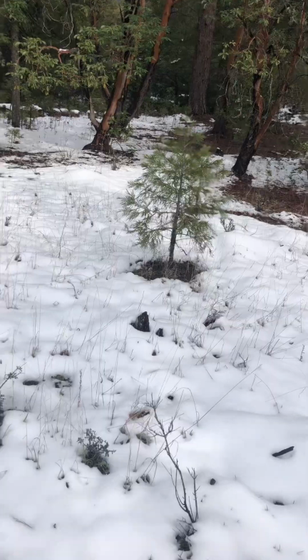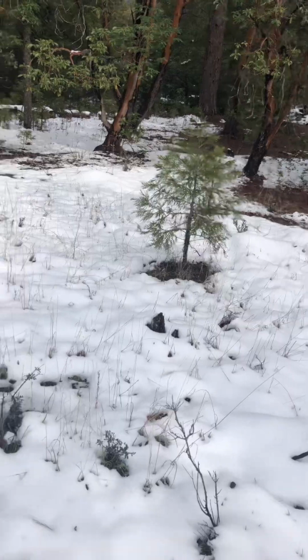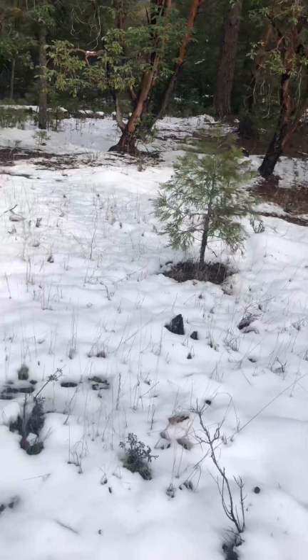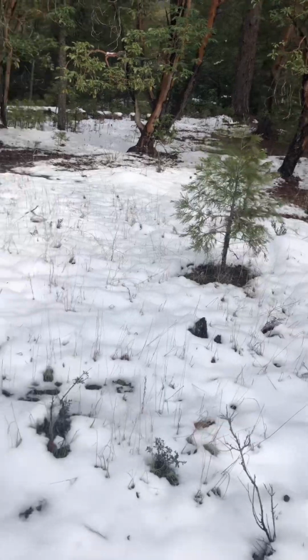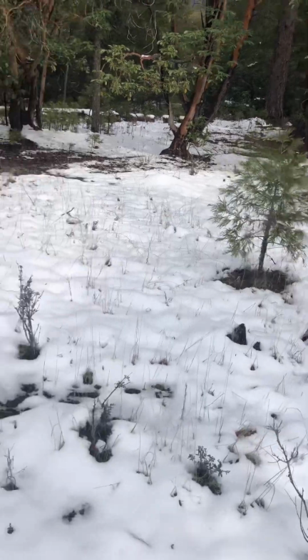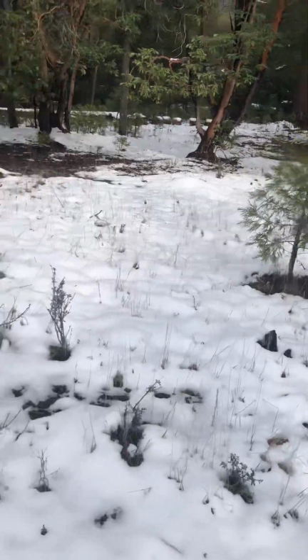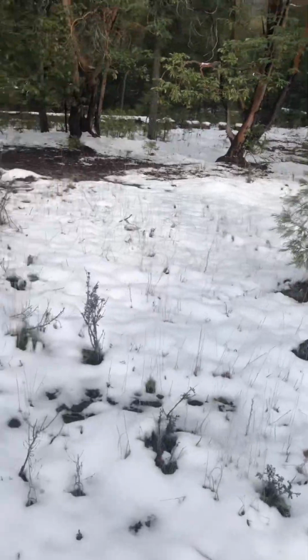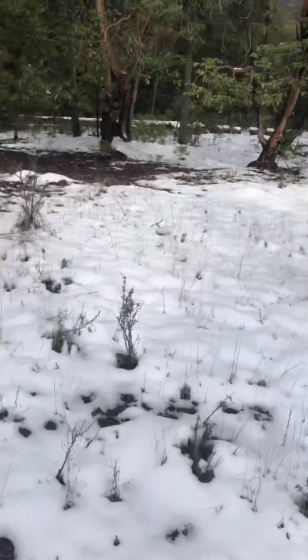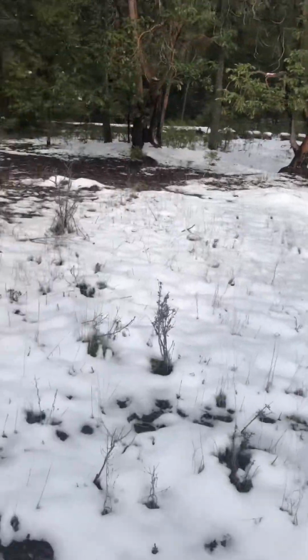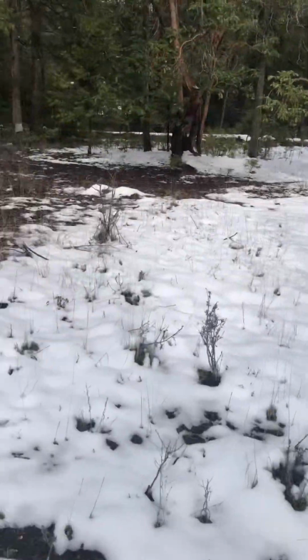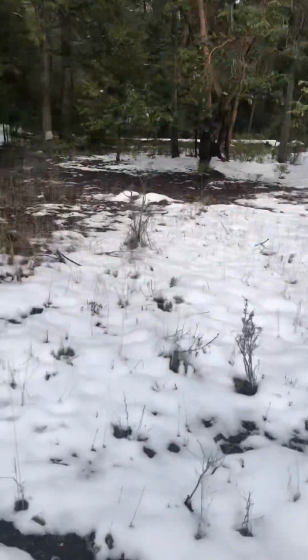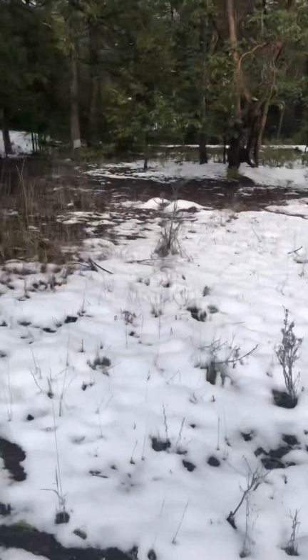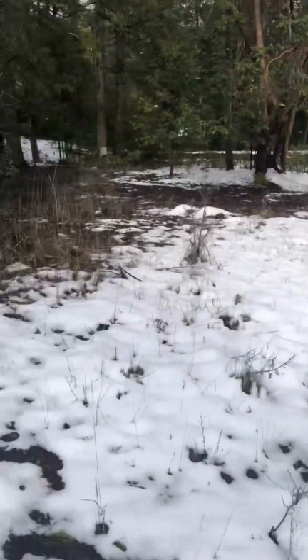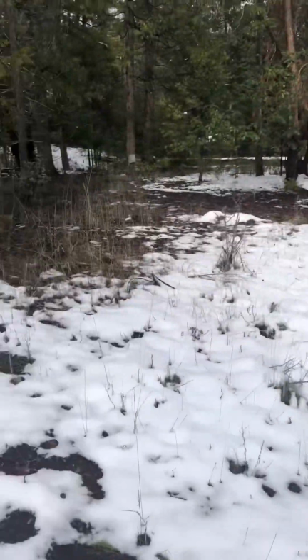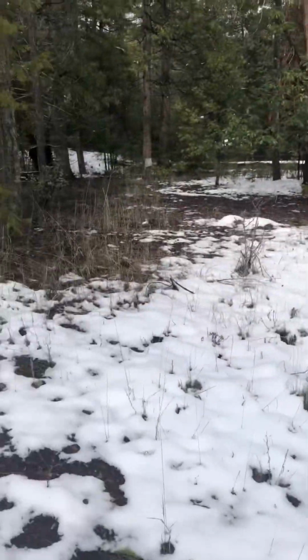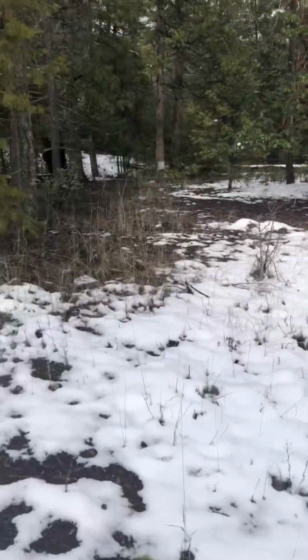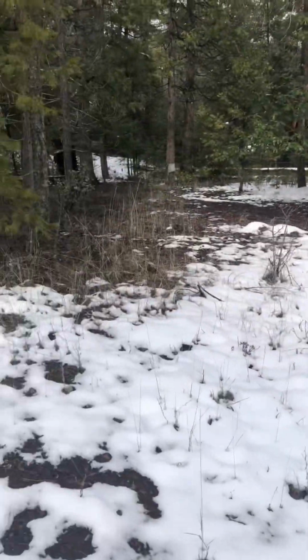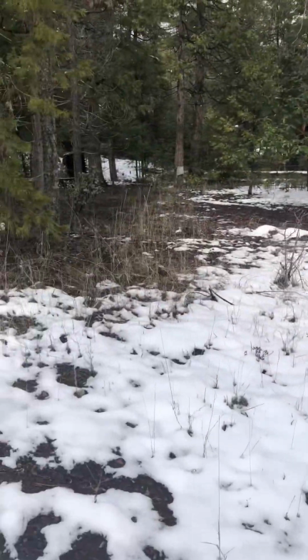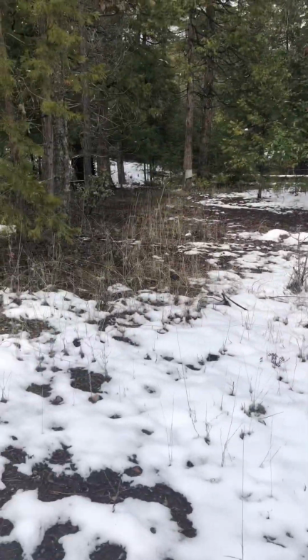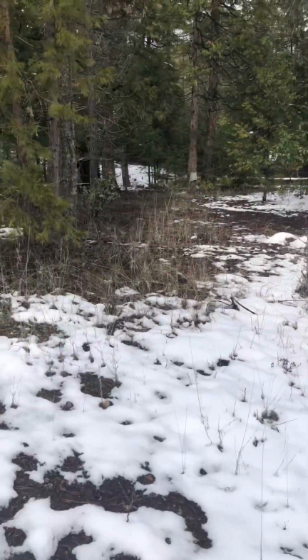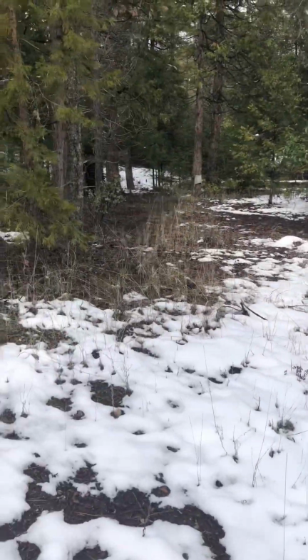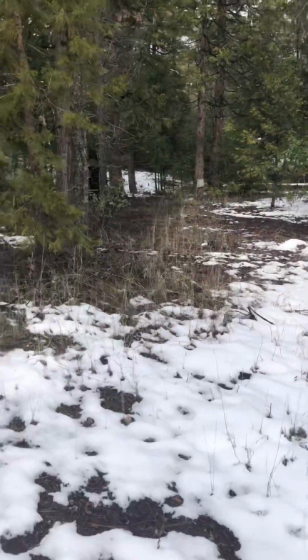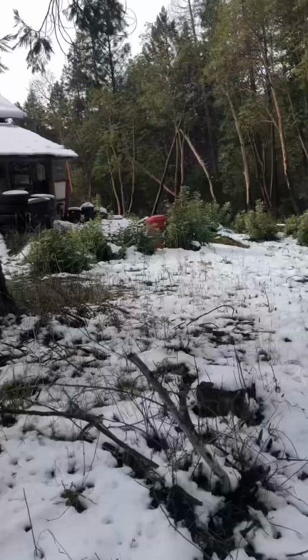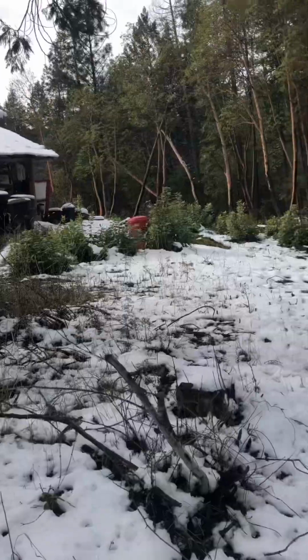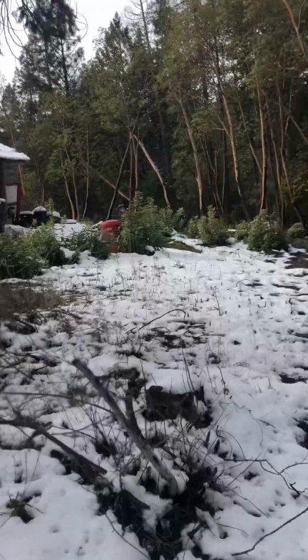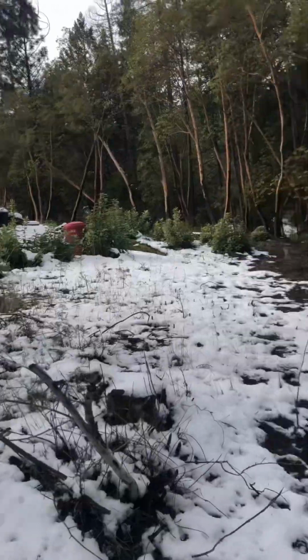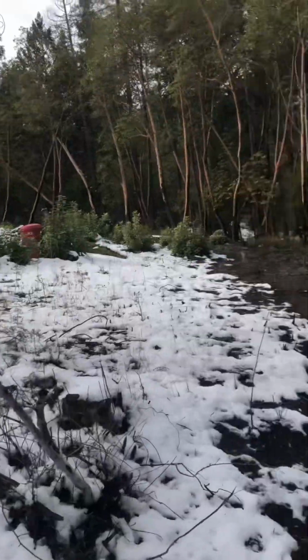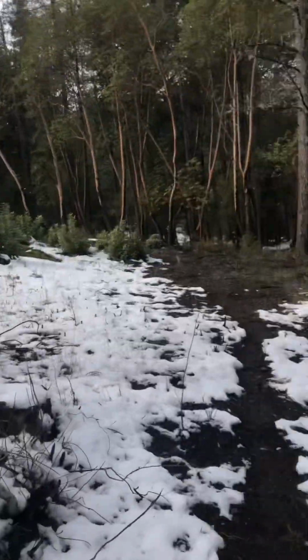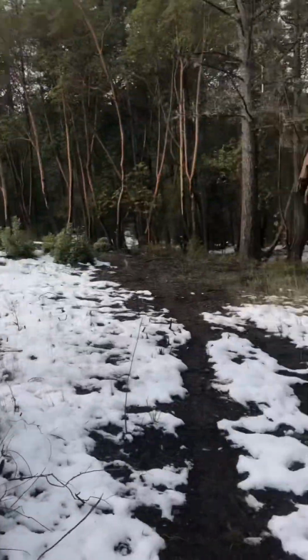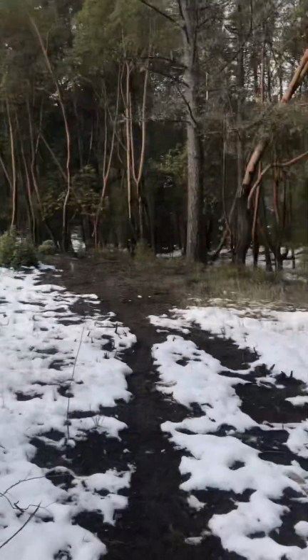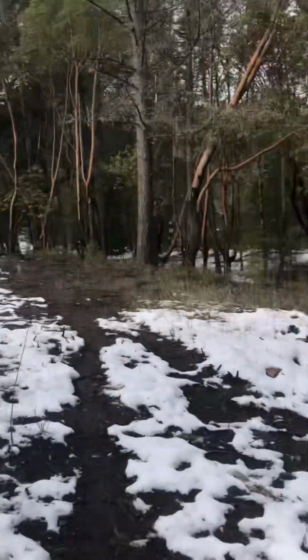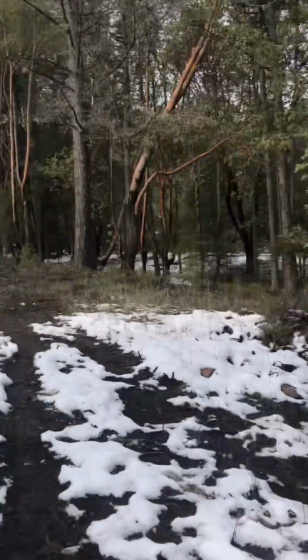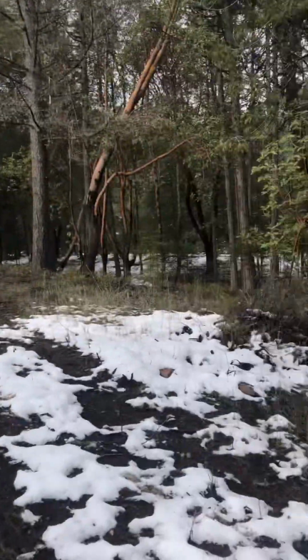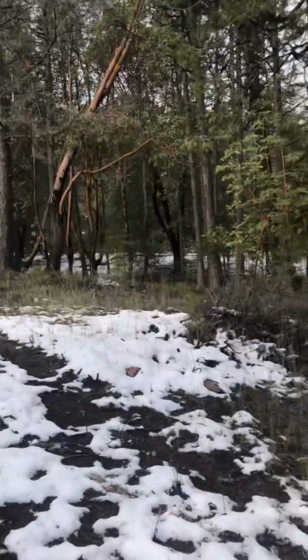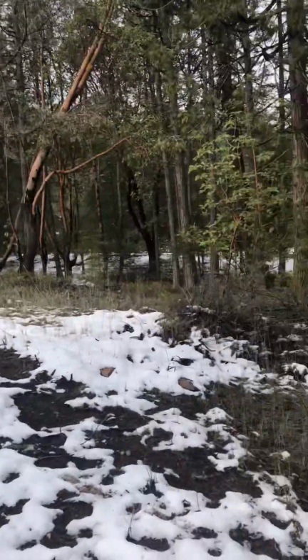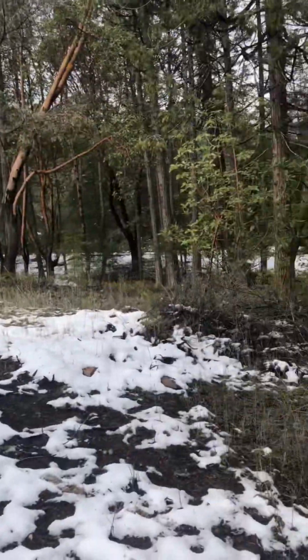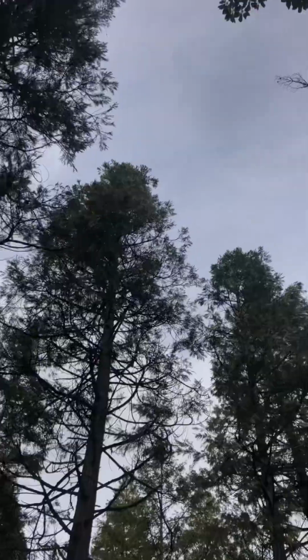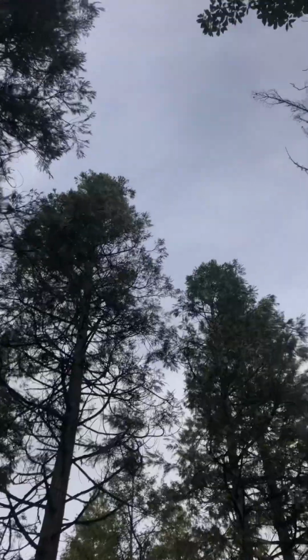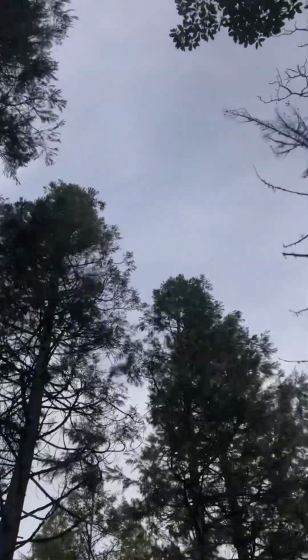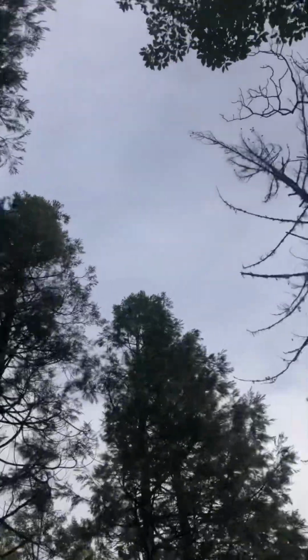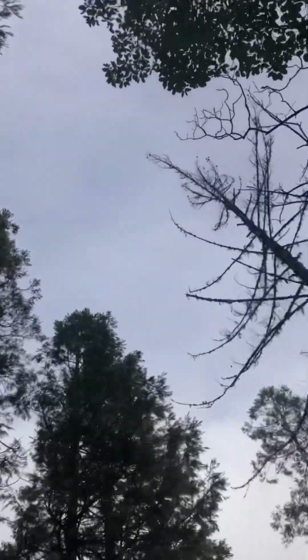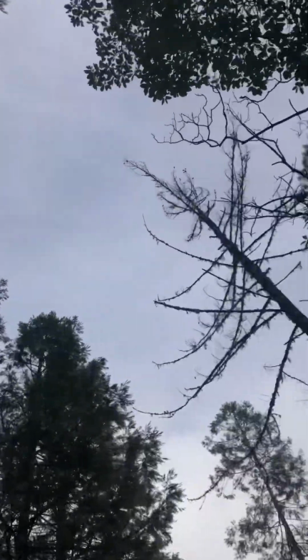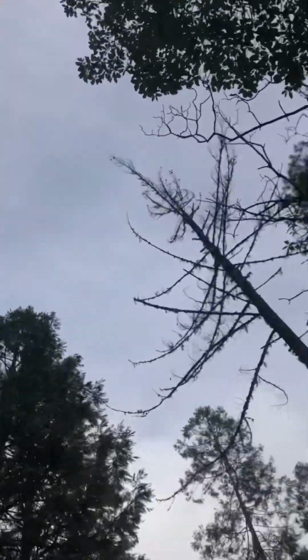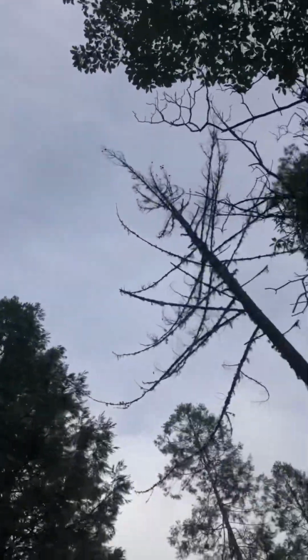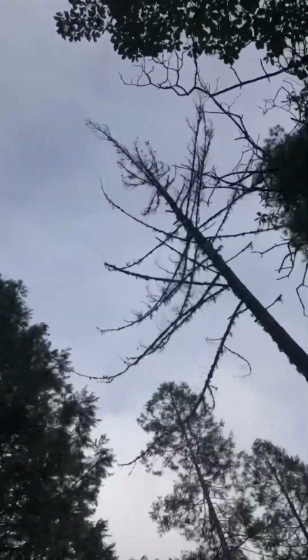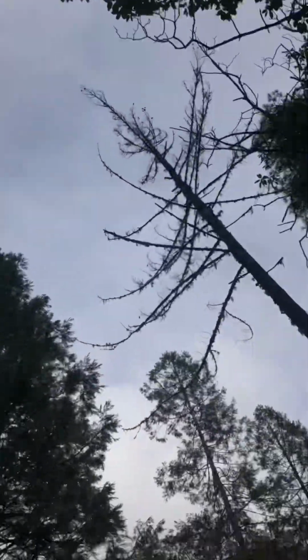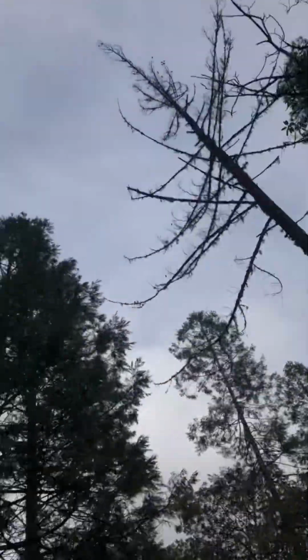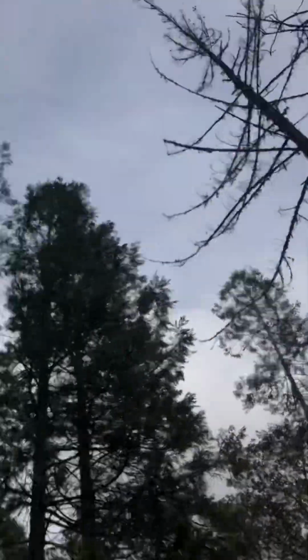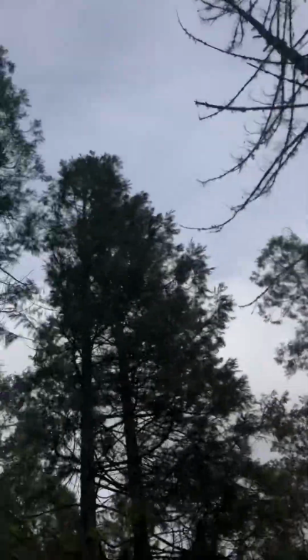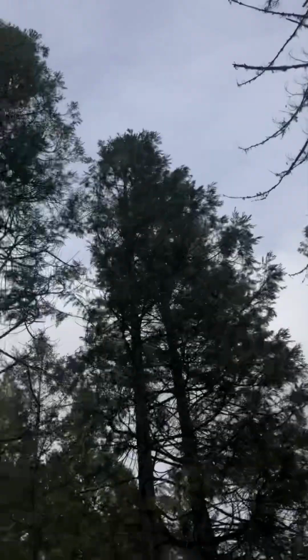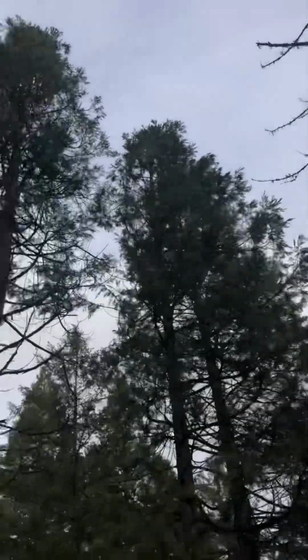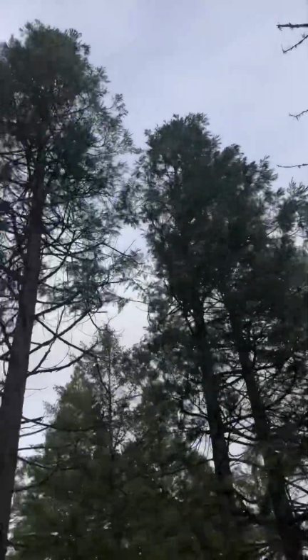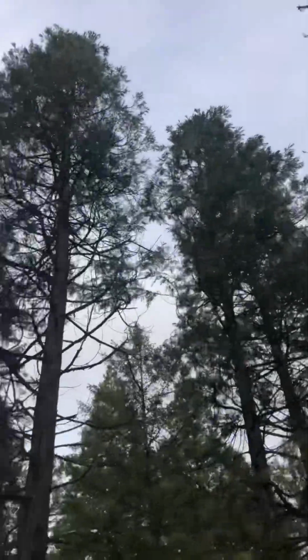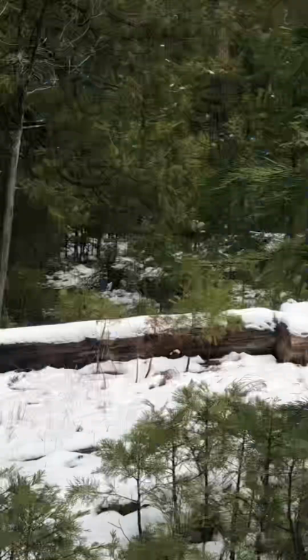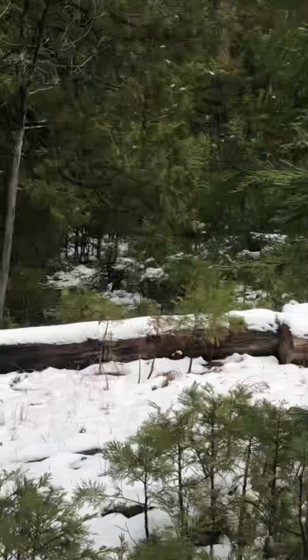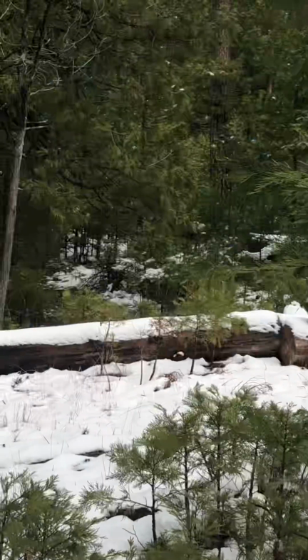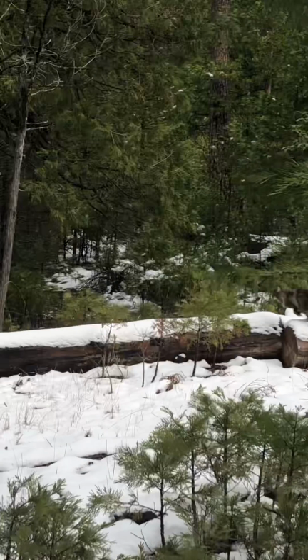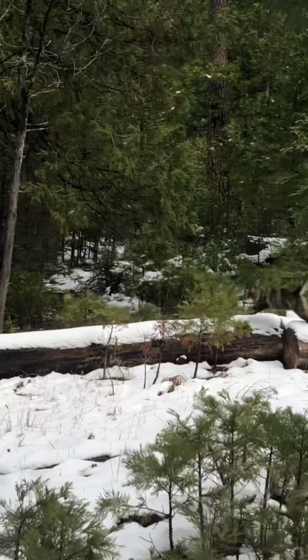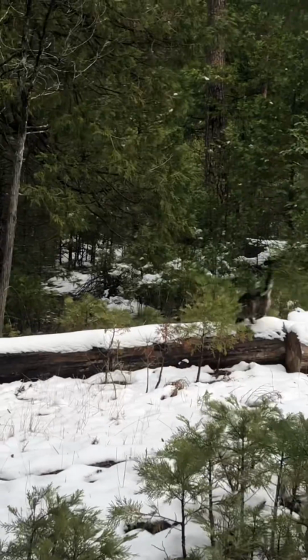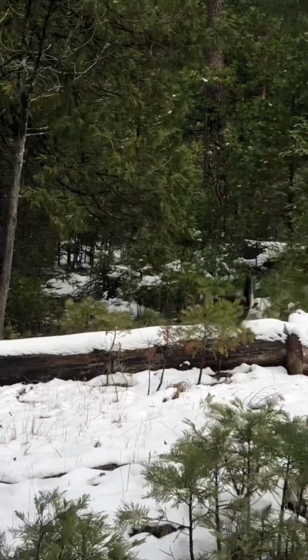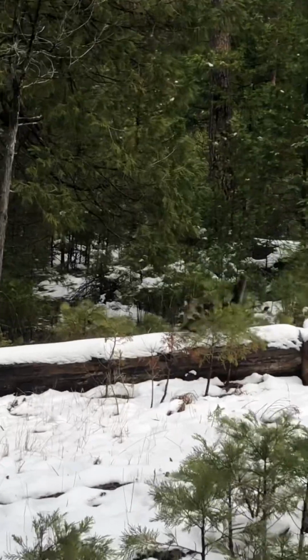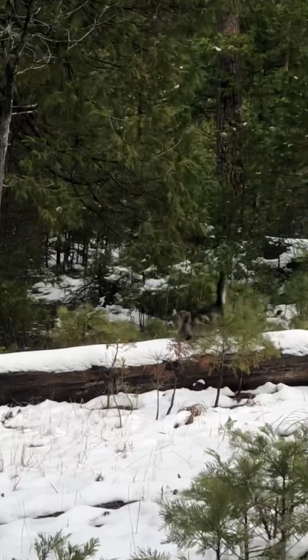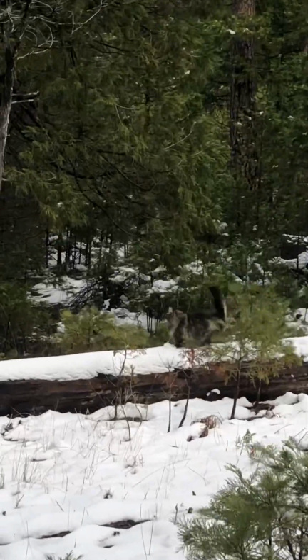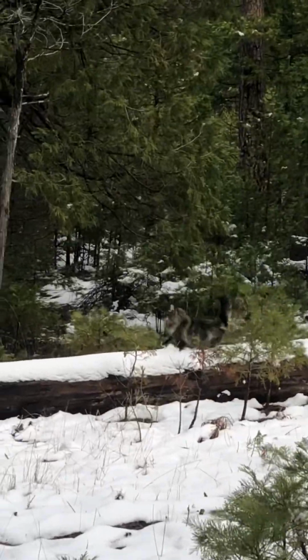Hi guys, we're going on a hike in the snow today. As you can see, there's still some snow, not a lot. Fairly nice weather.